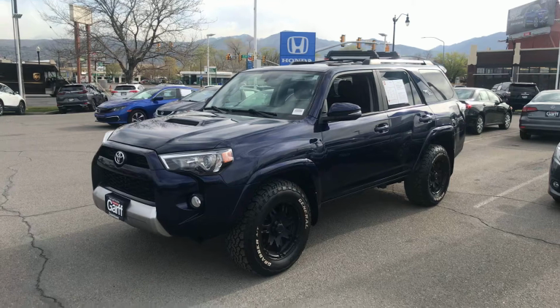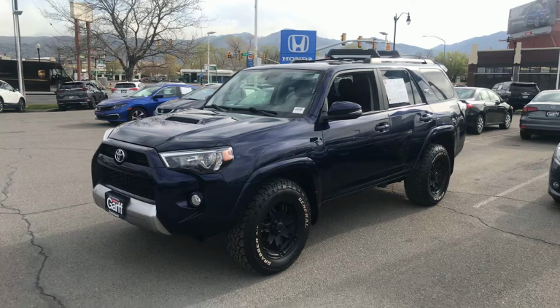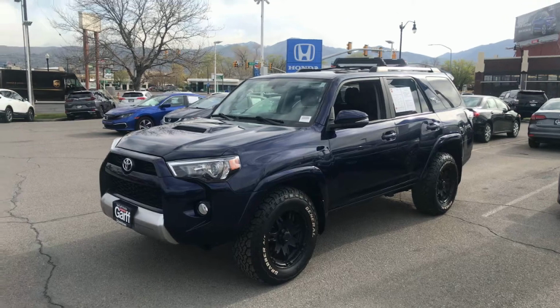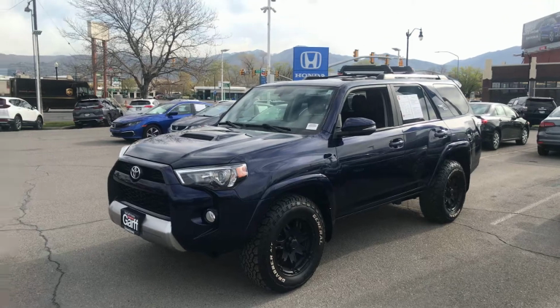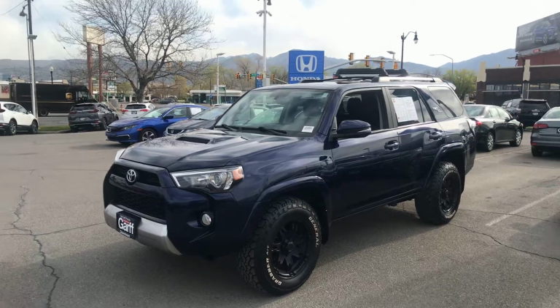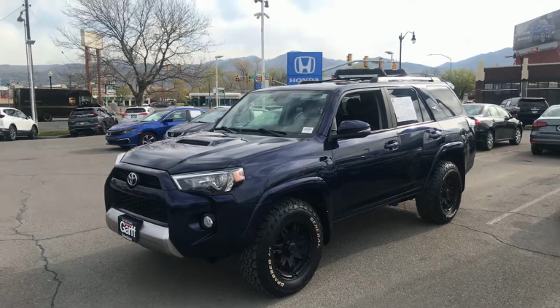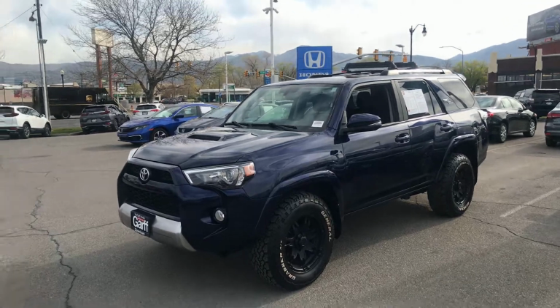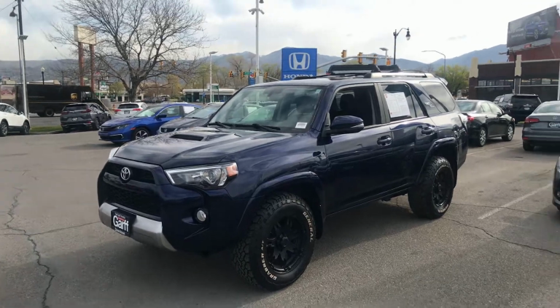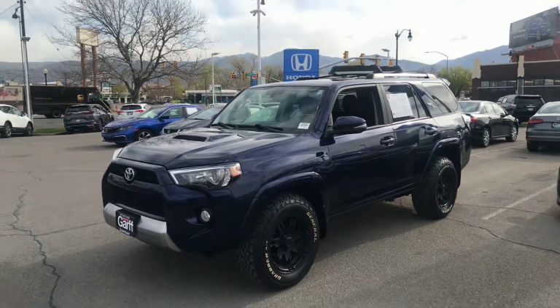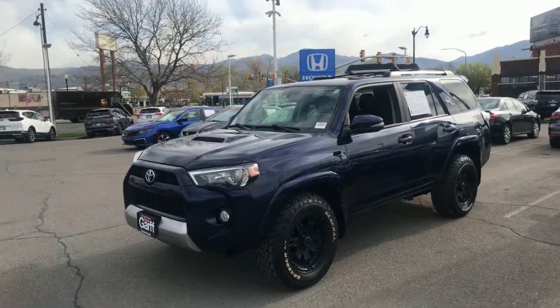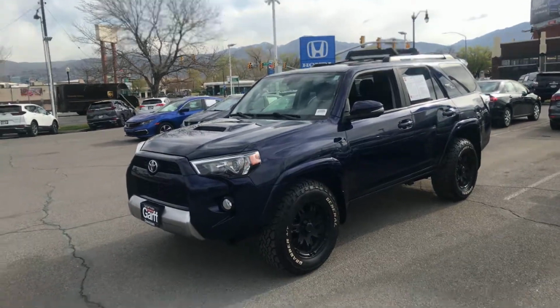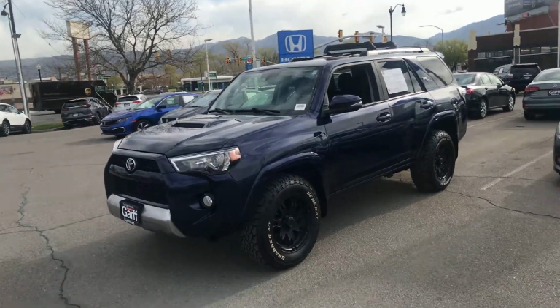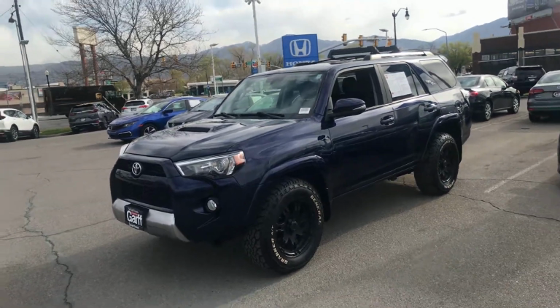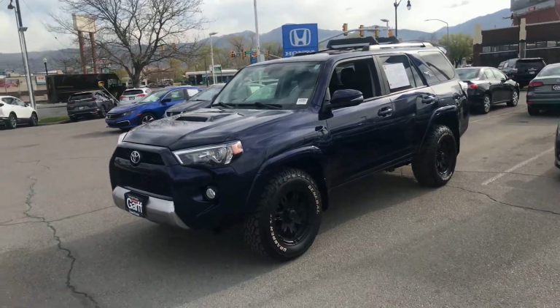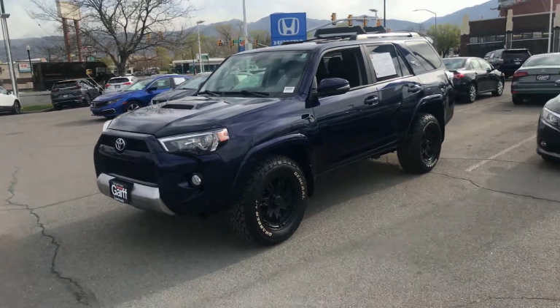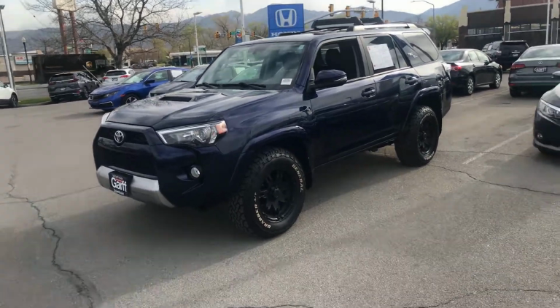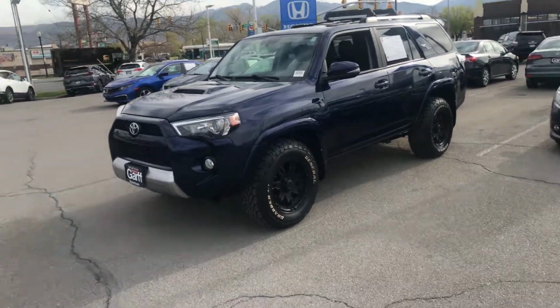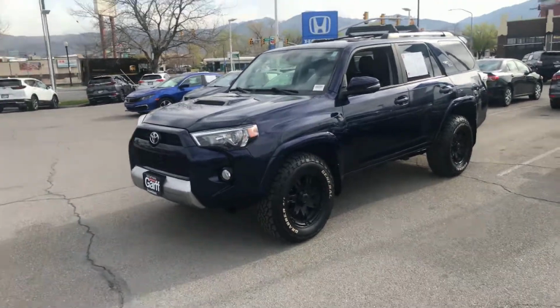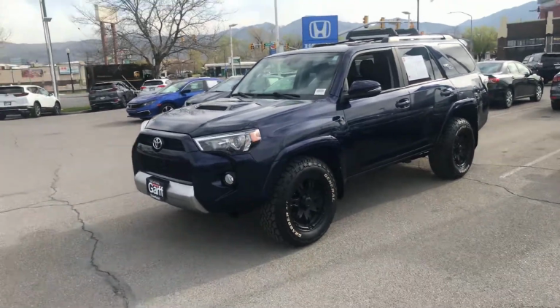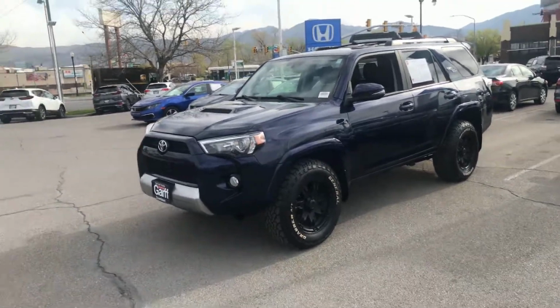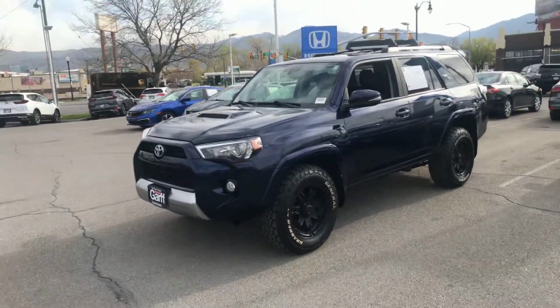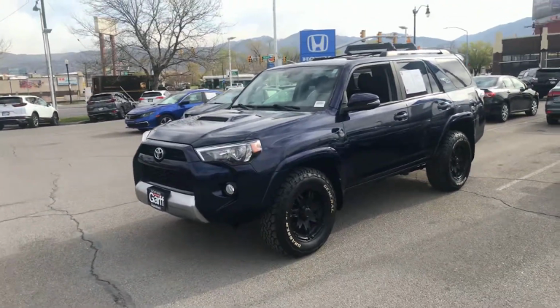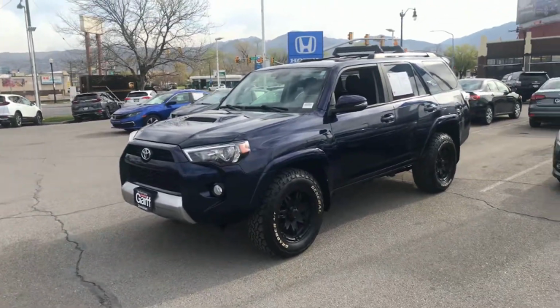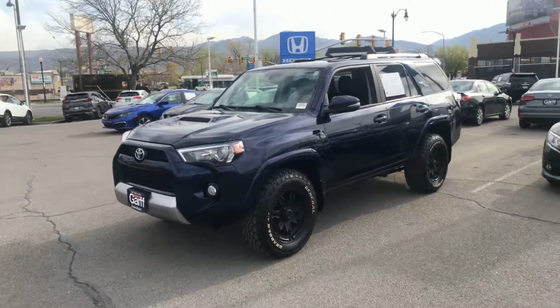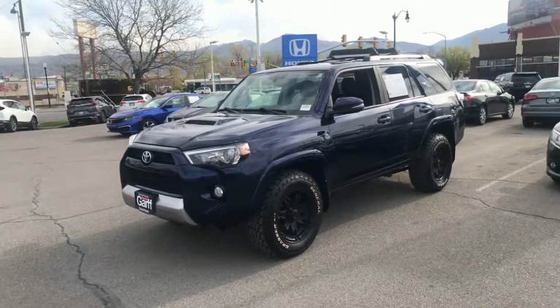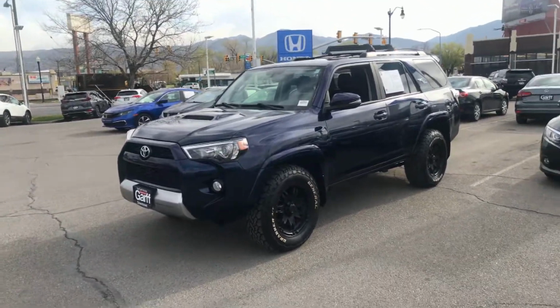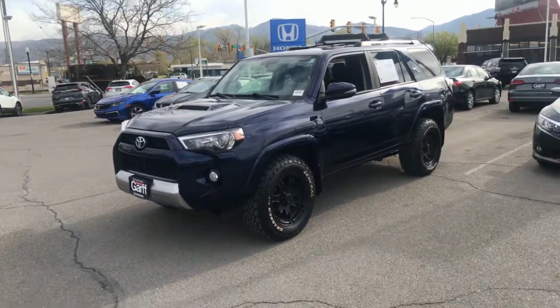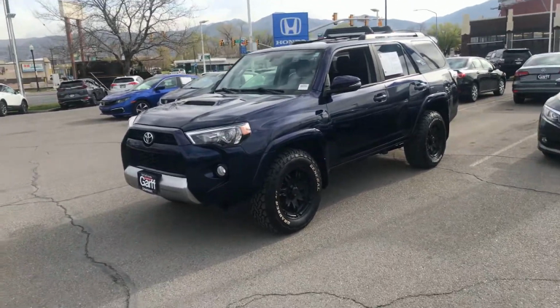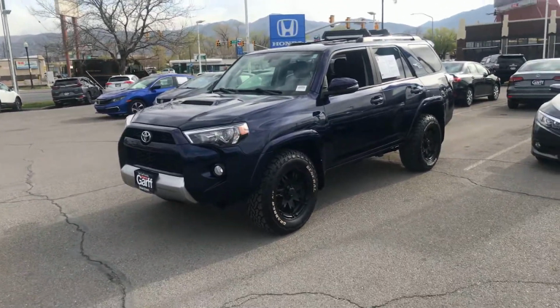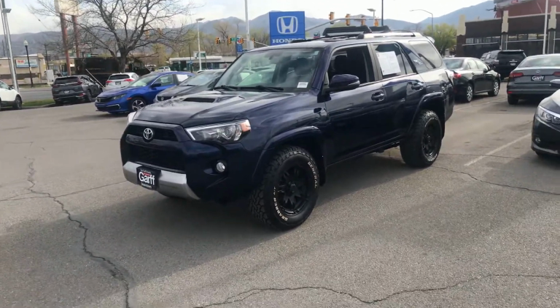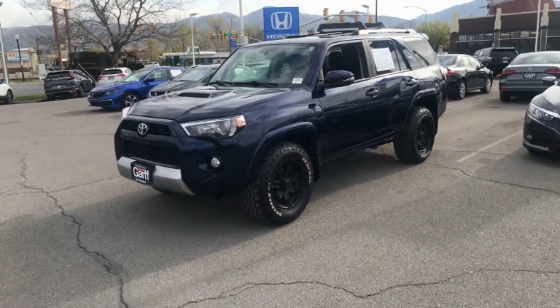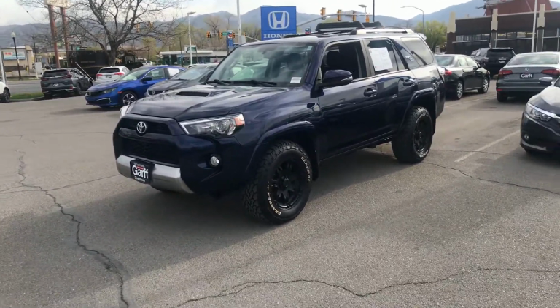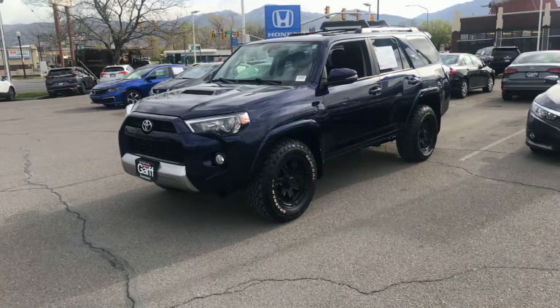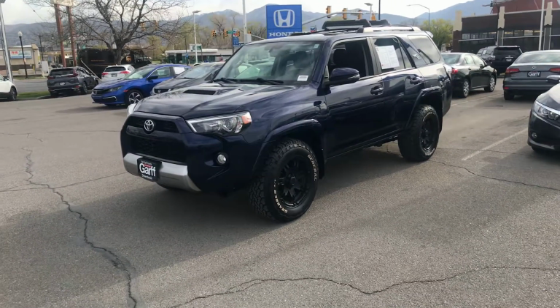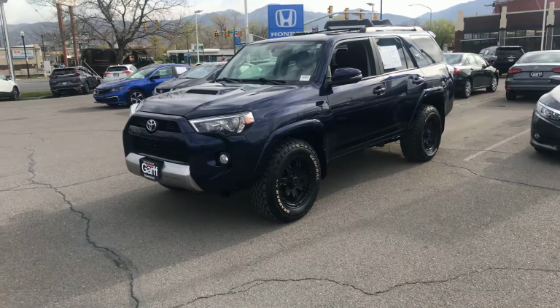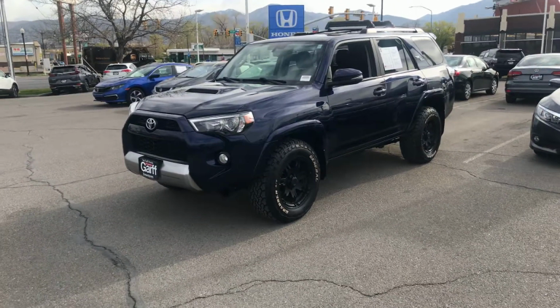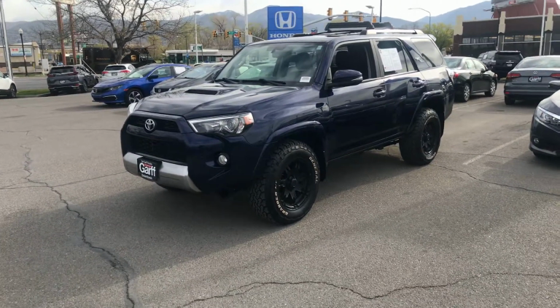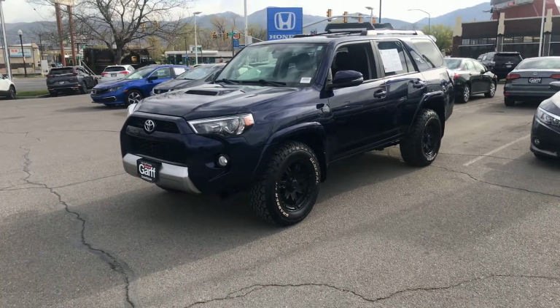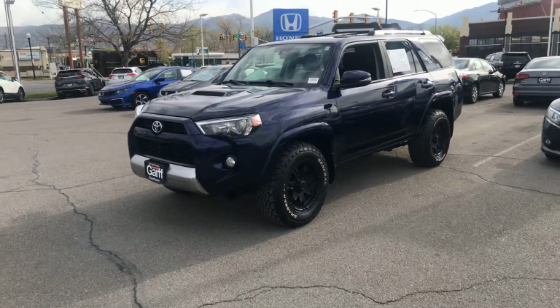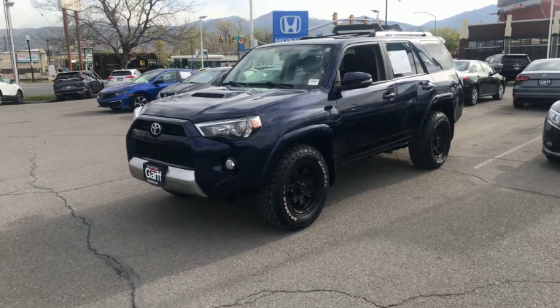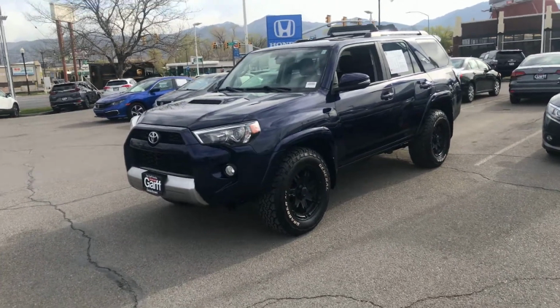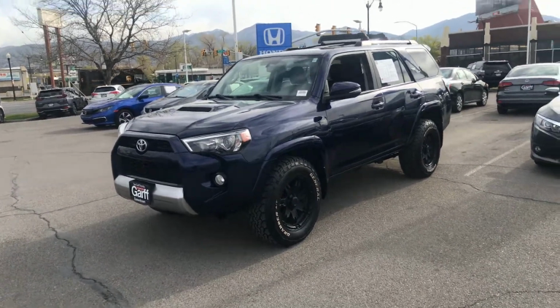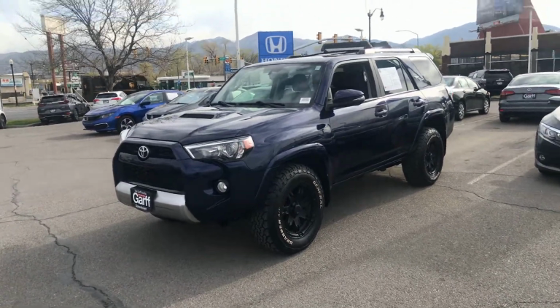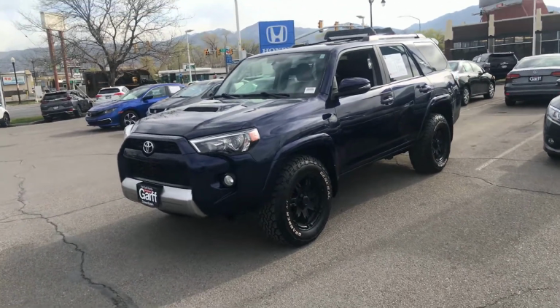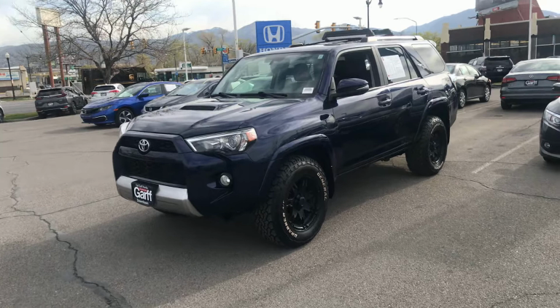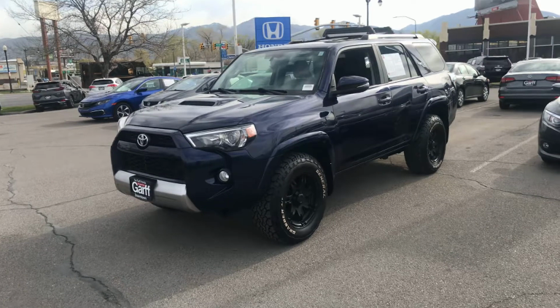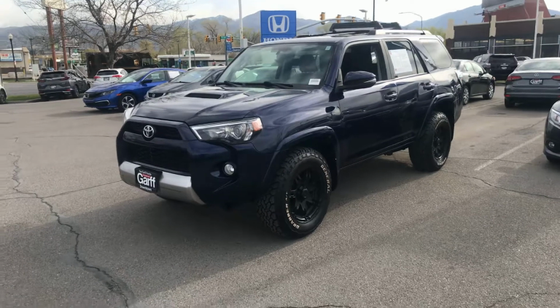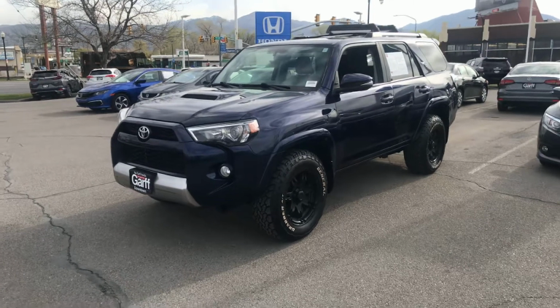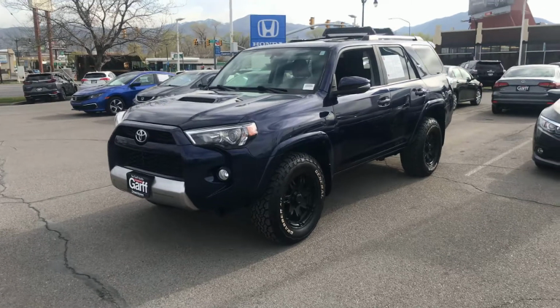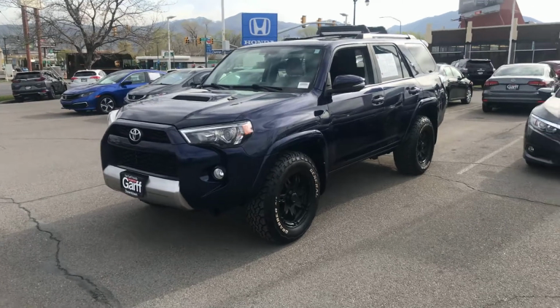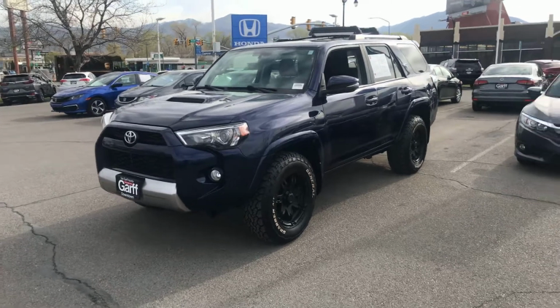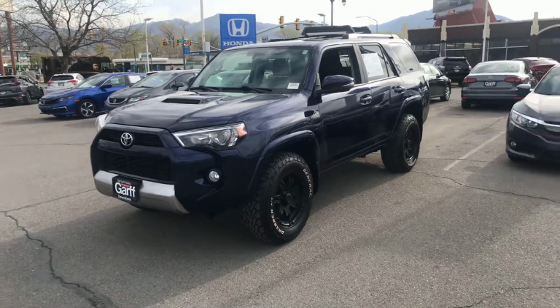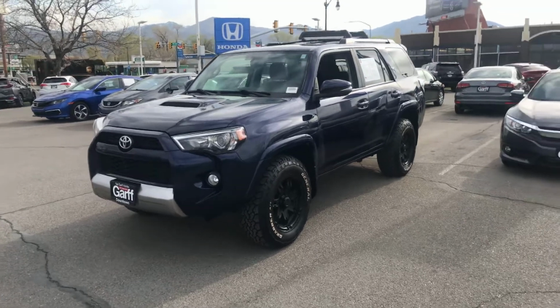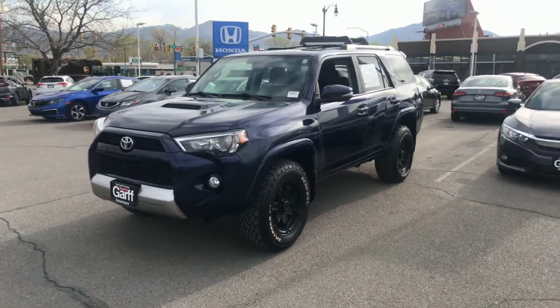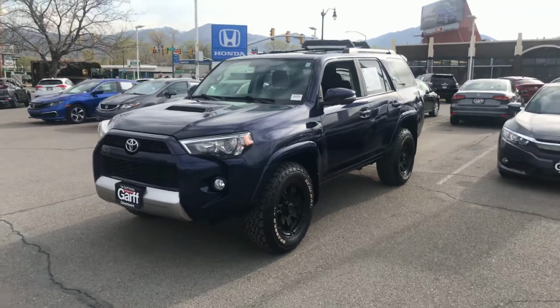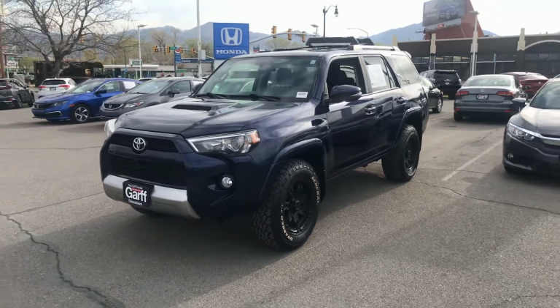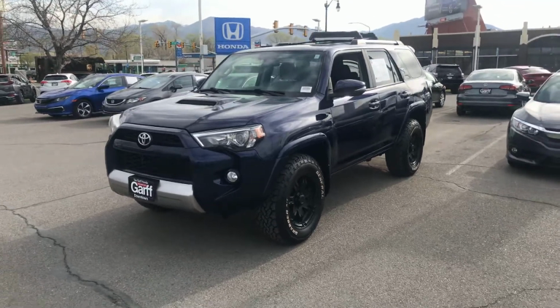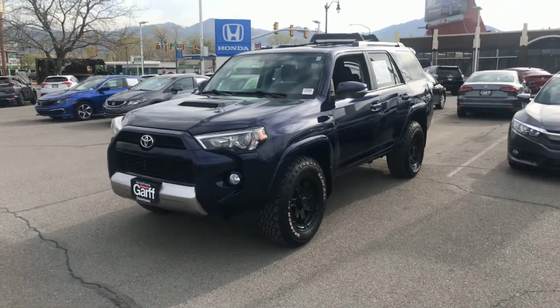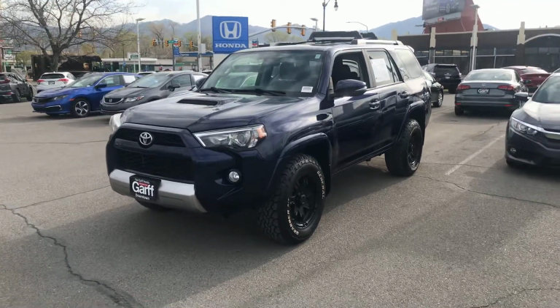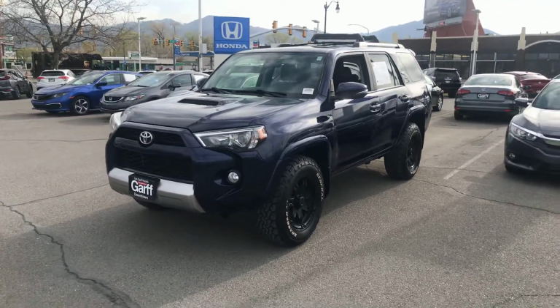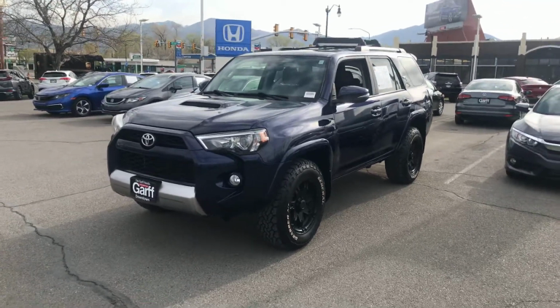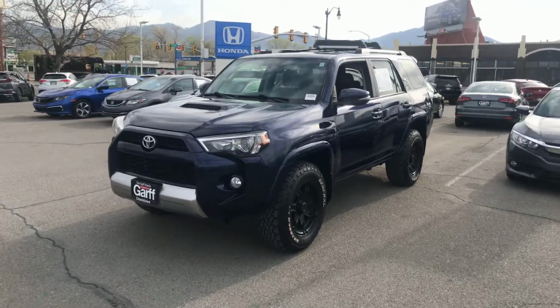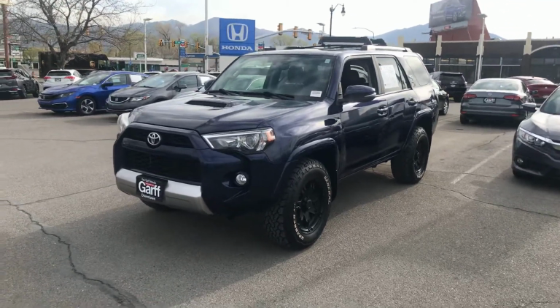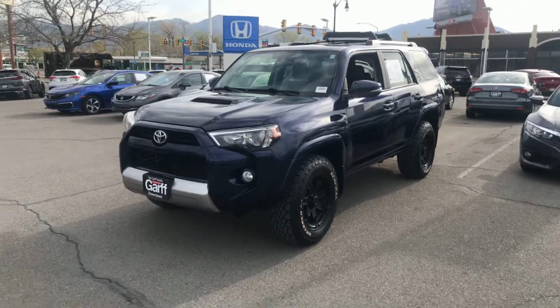Good morning, Steve. It's Dave Husted with Ken Garff Honda Downtown. I wanted to bring you this quick video of this 2017 Toyota 4Runner.